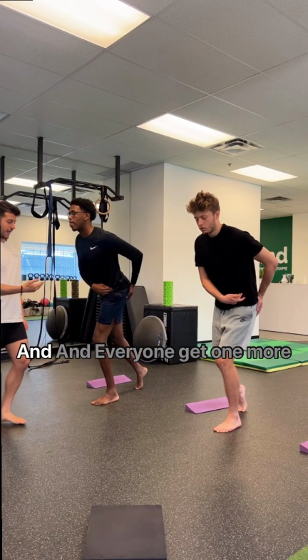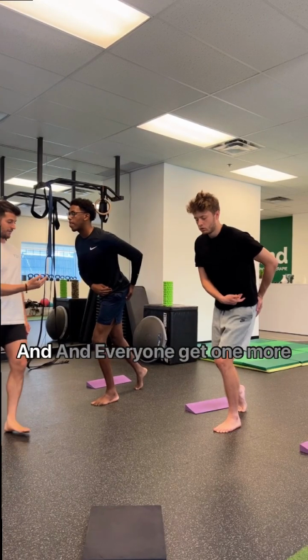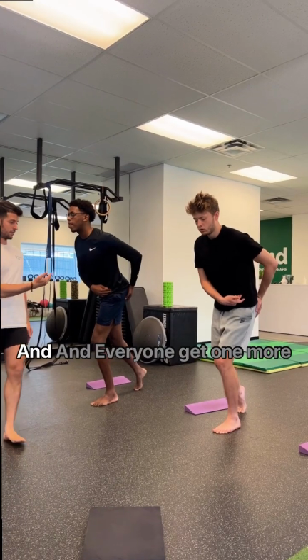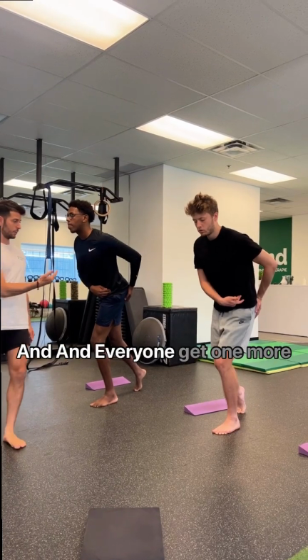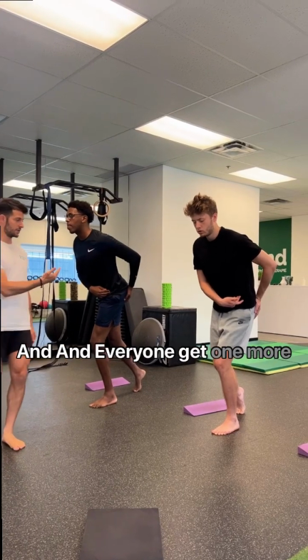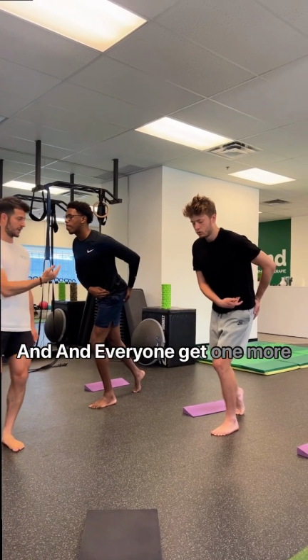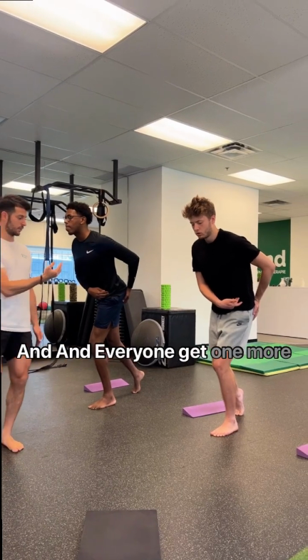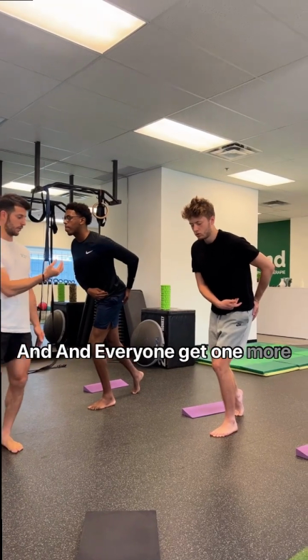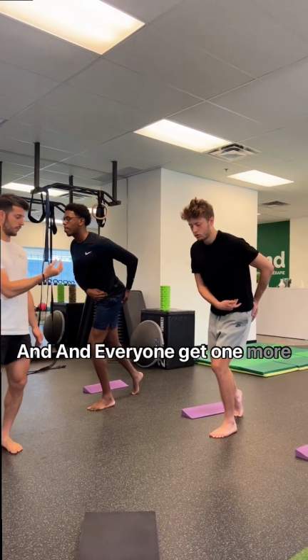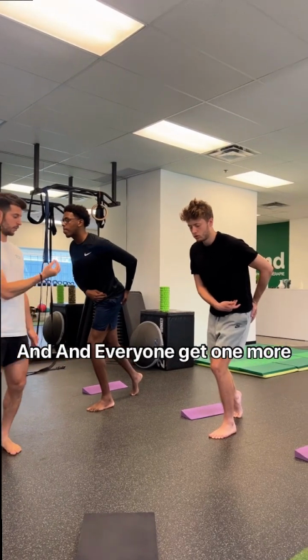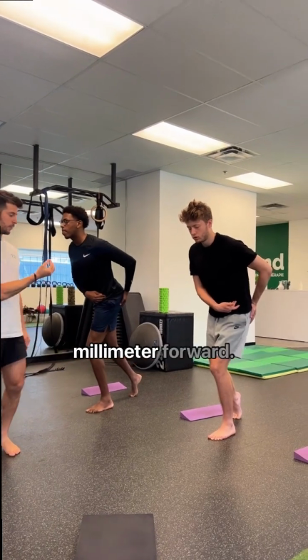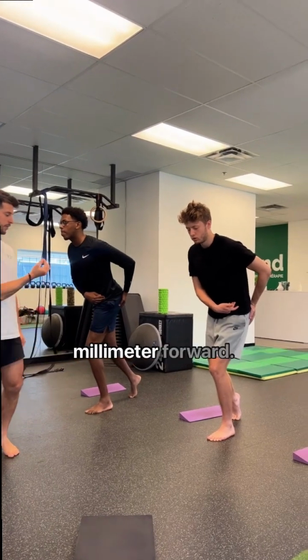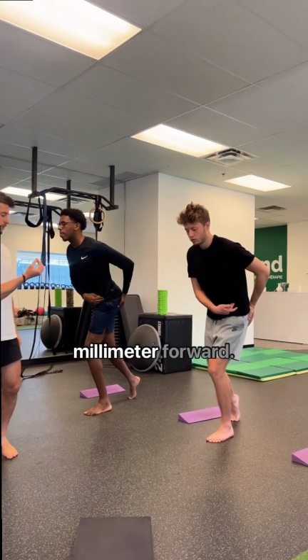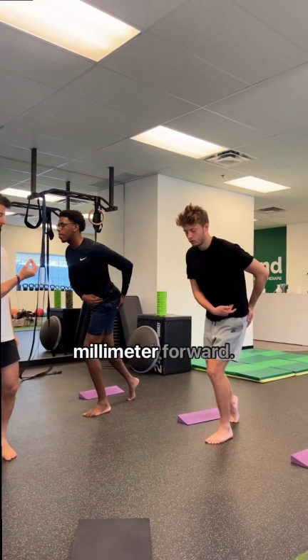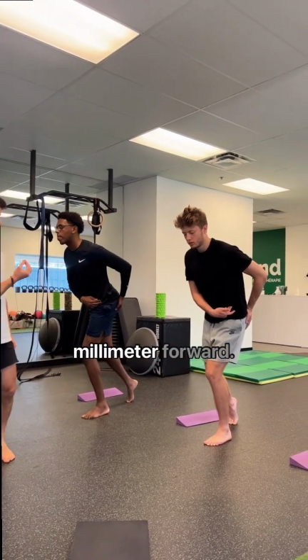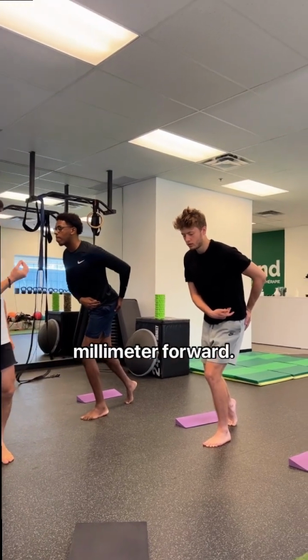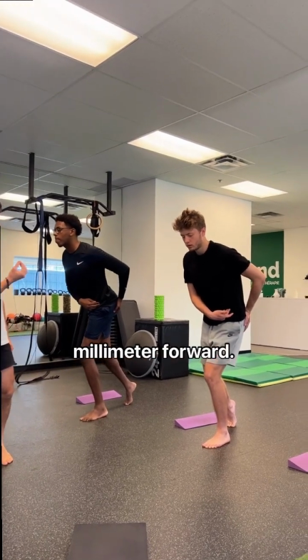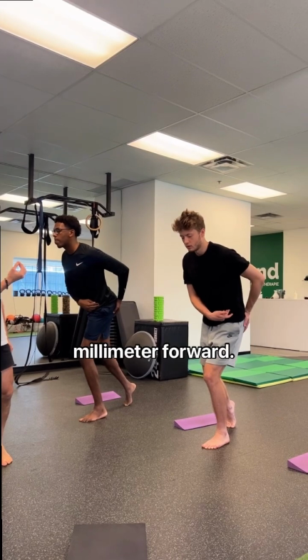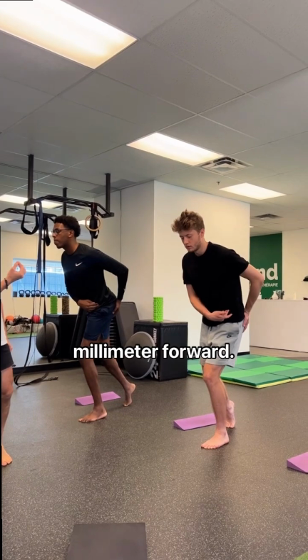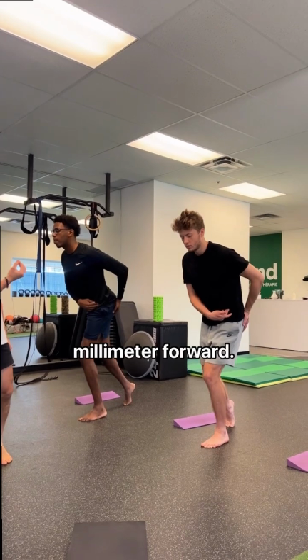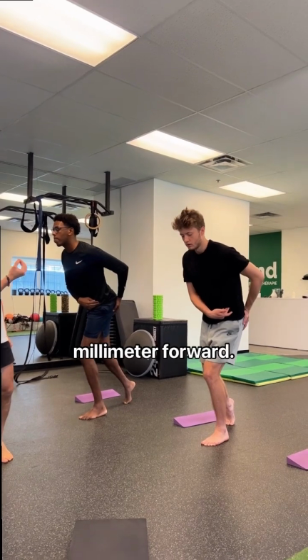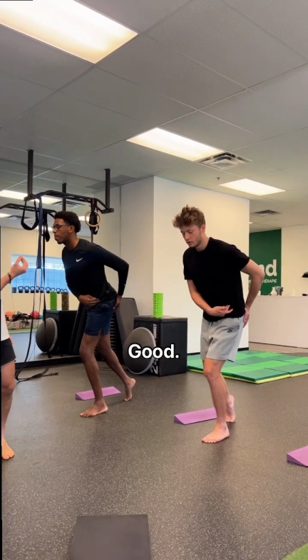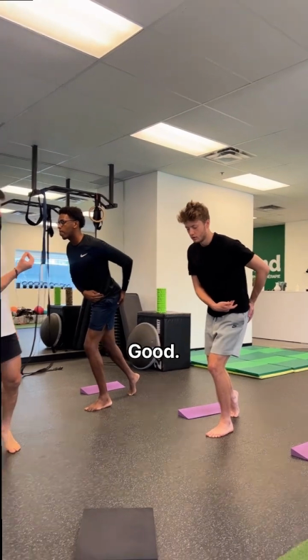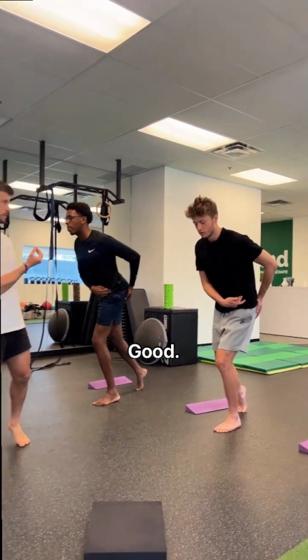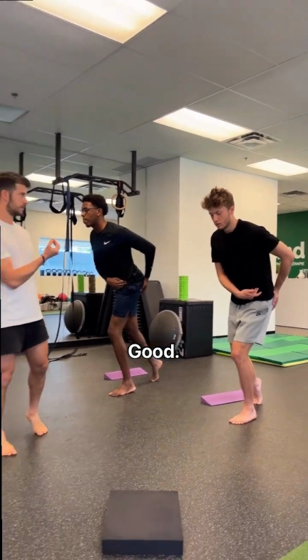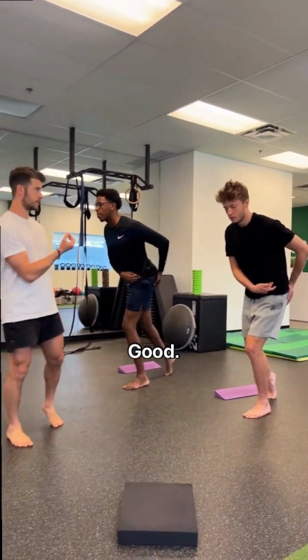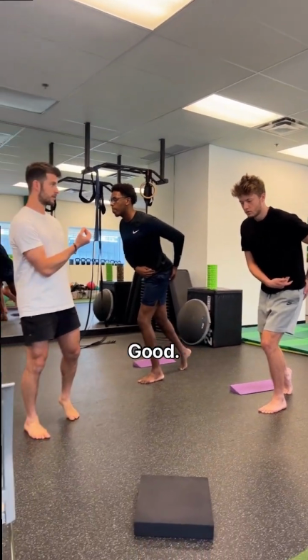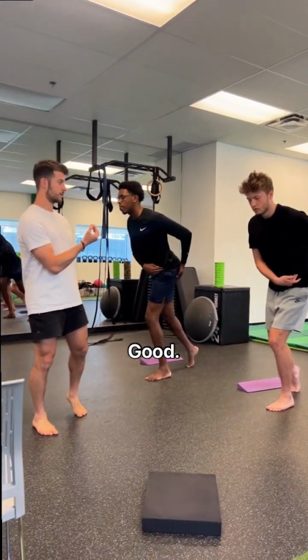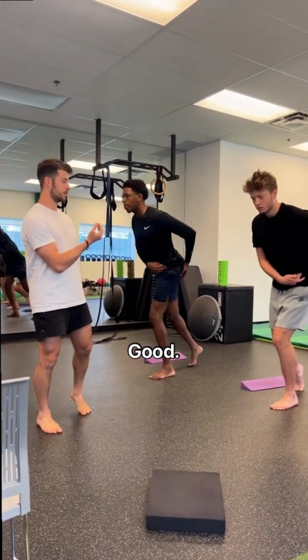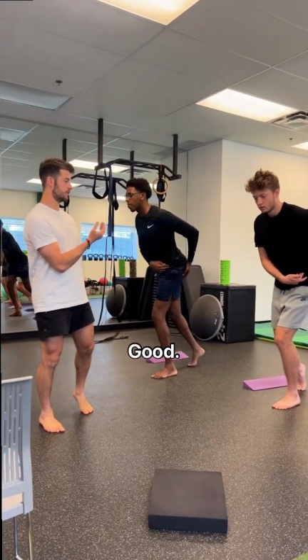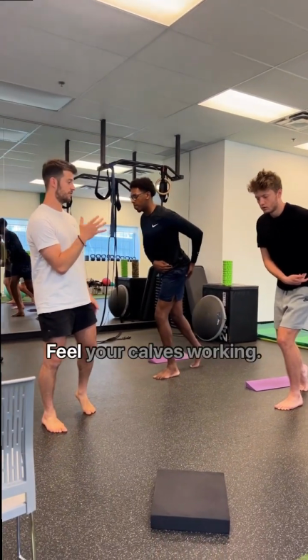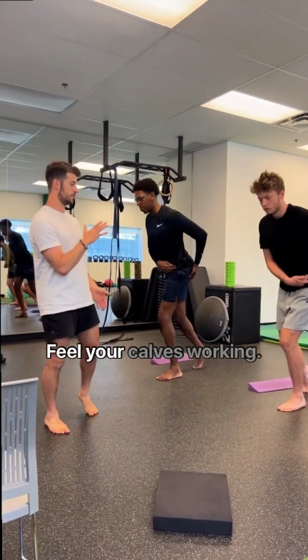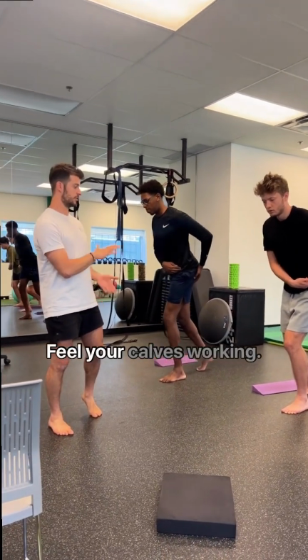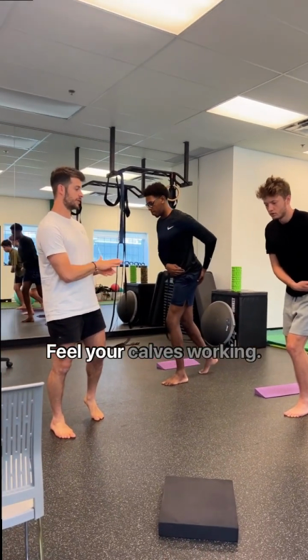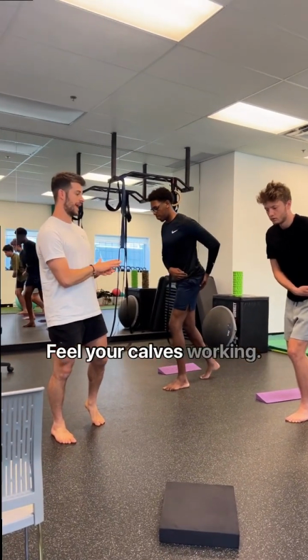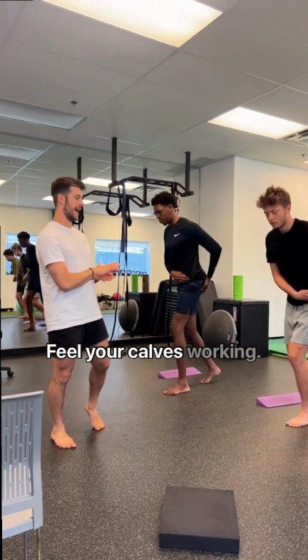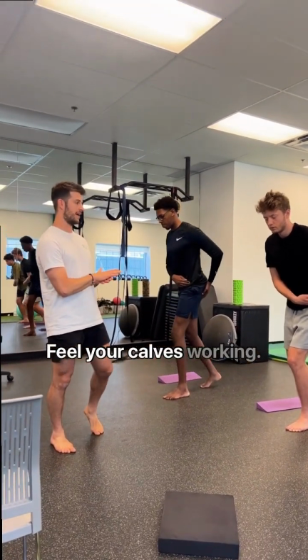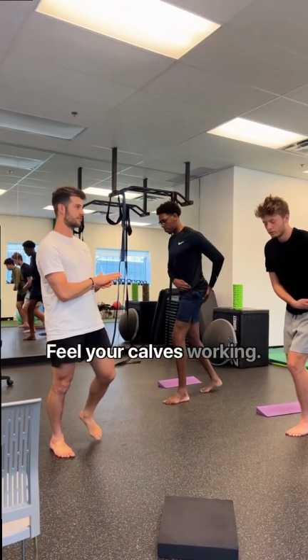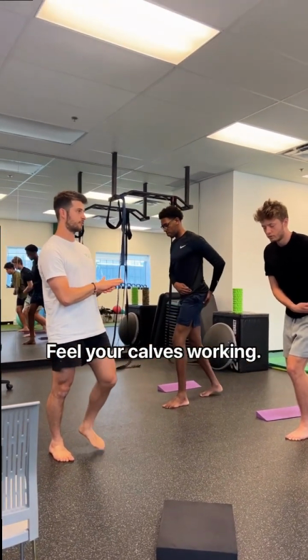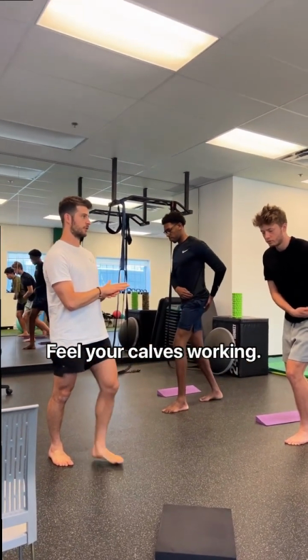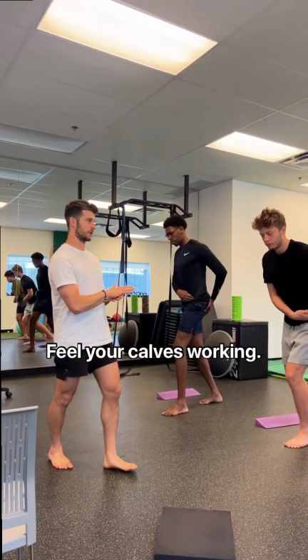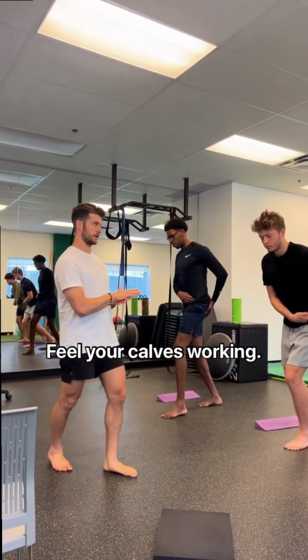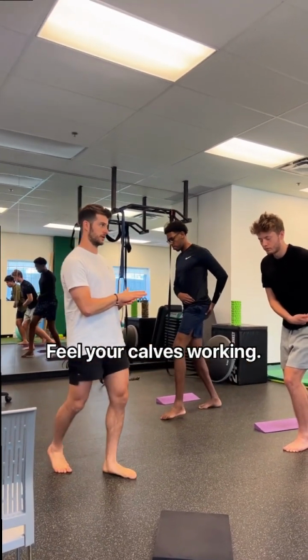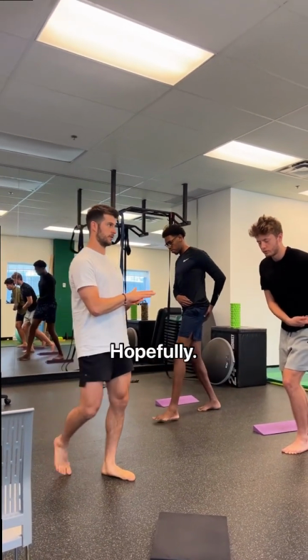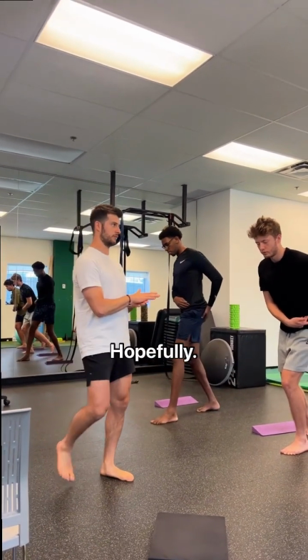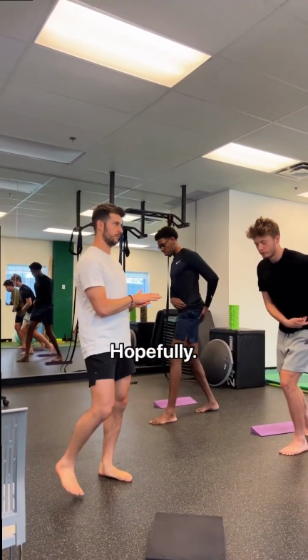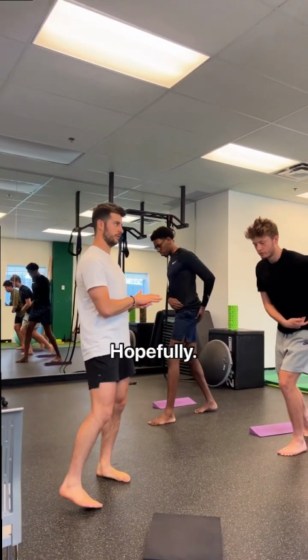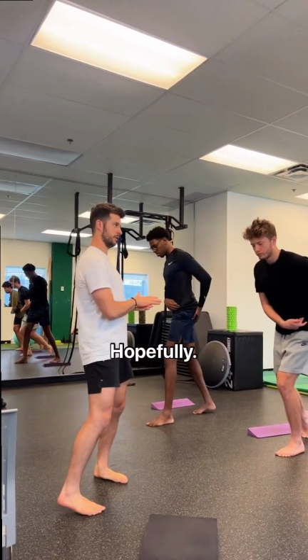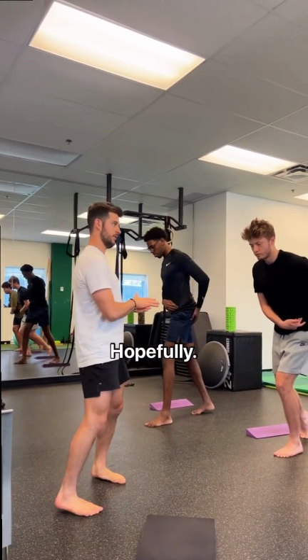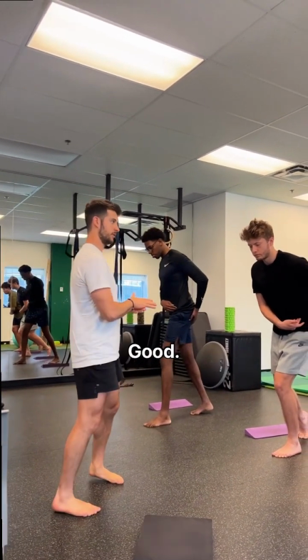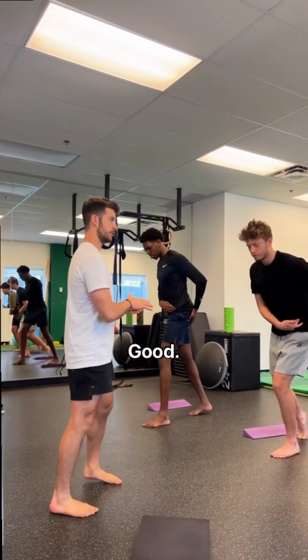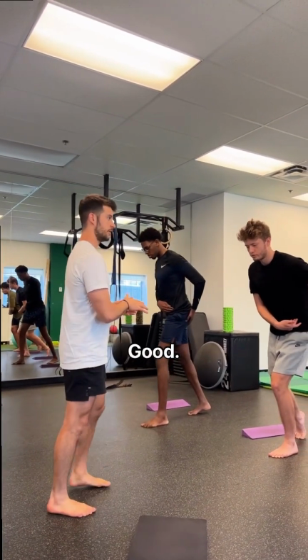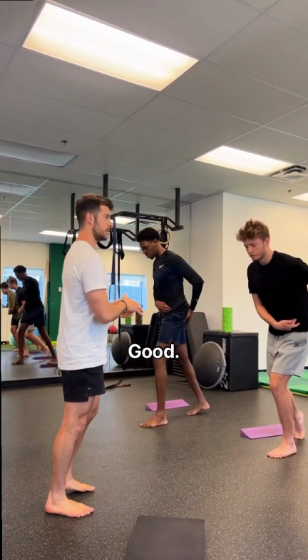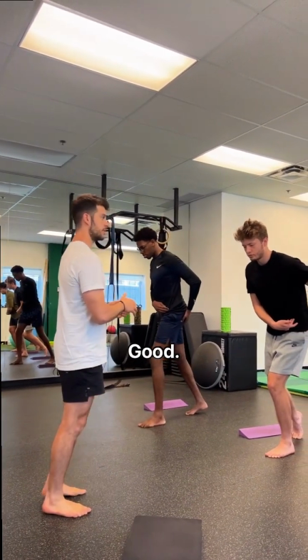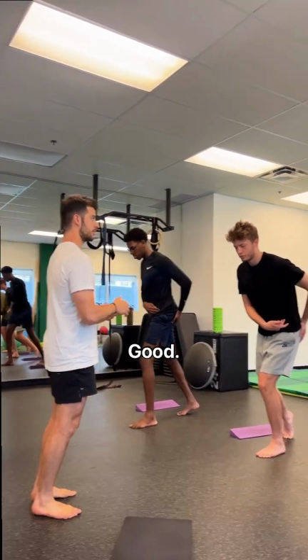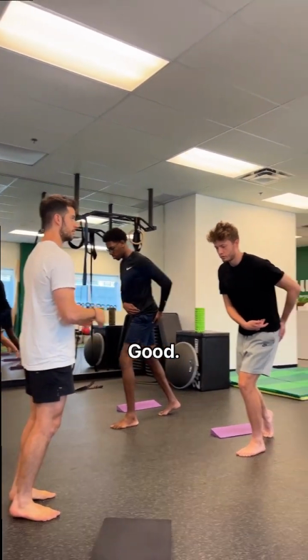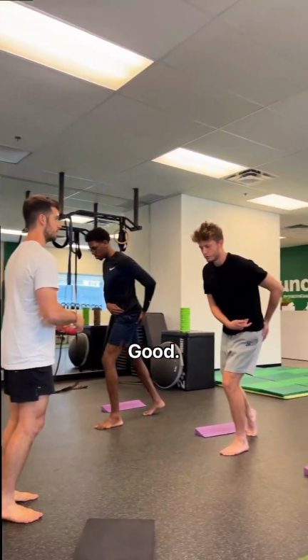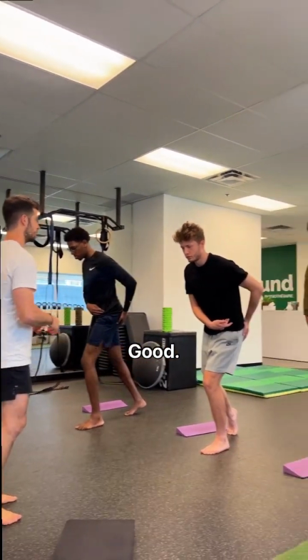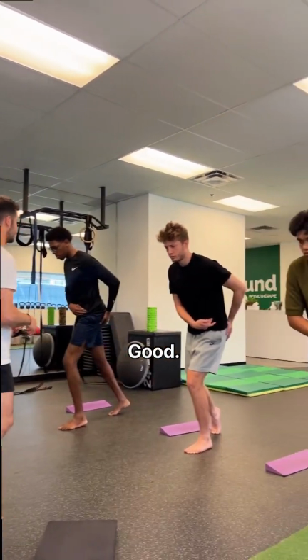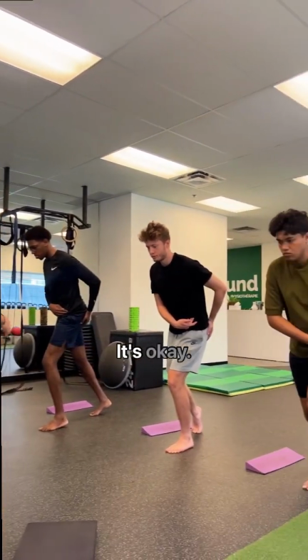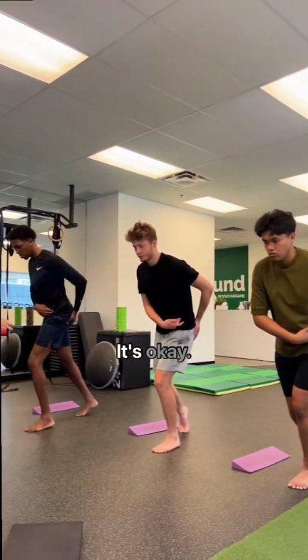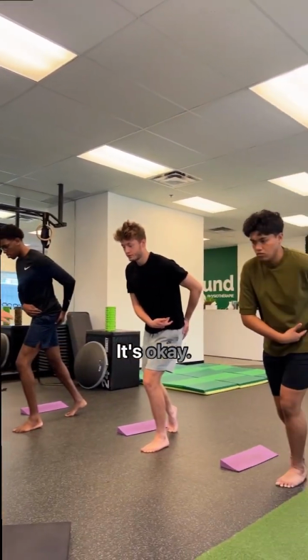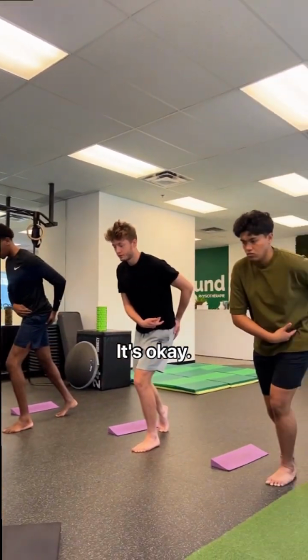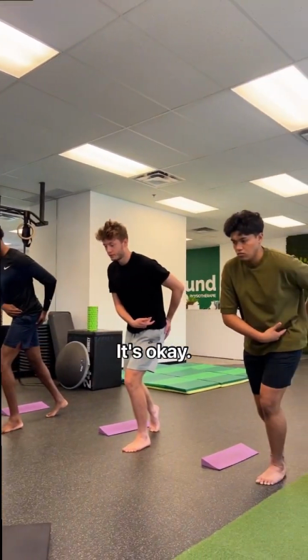Everyone get one more millimeter forward. Feel your calves working, hopefully. Good, and take a break.